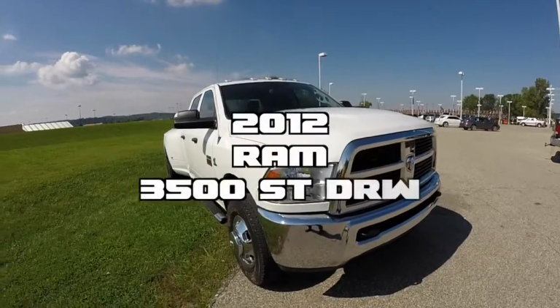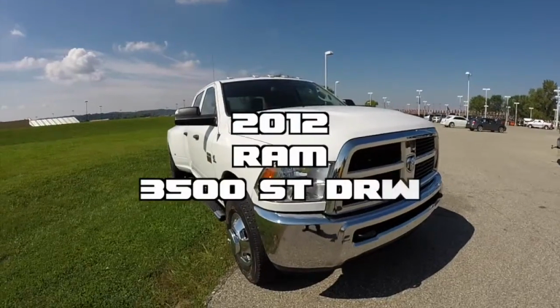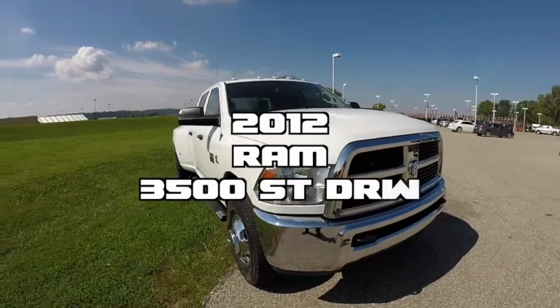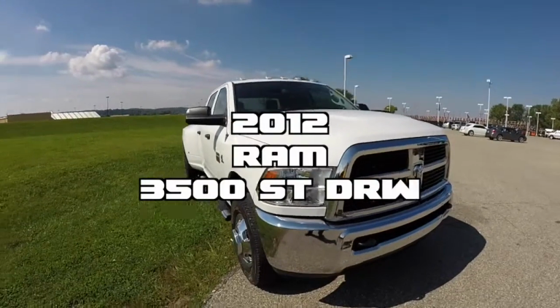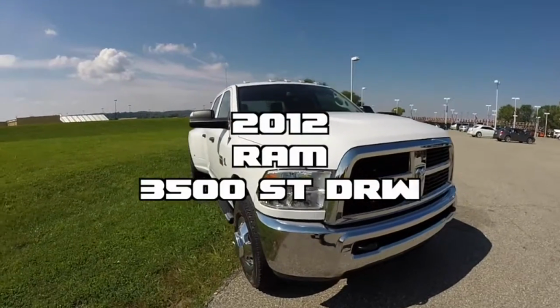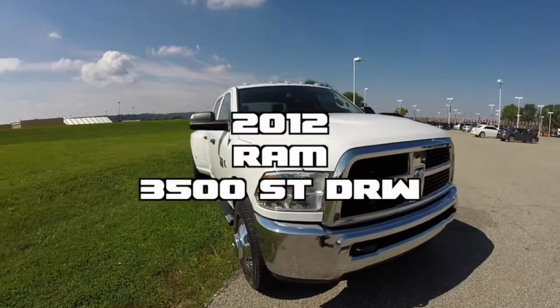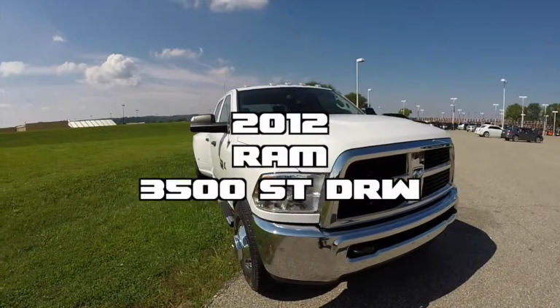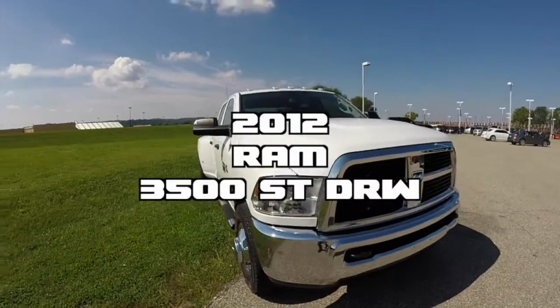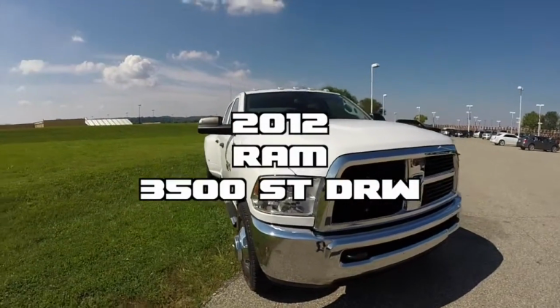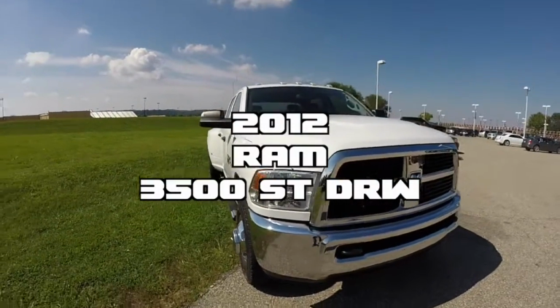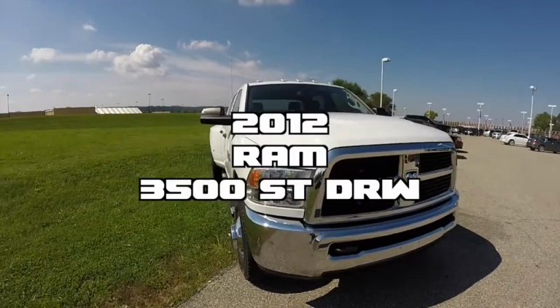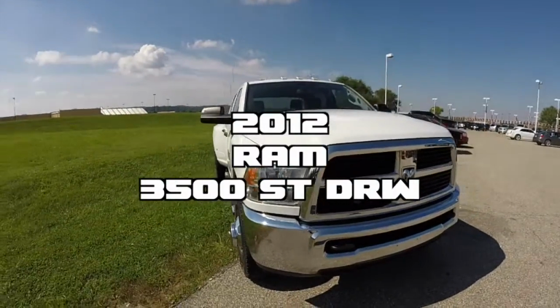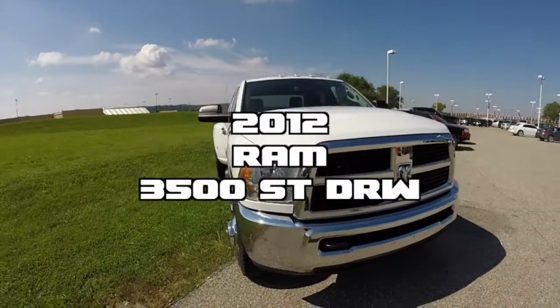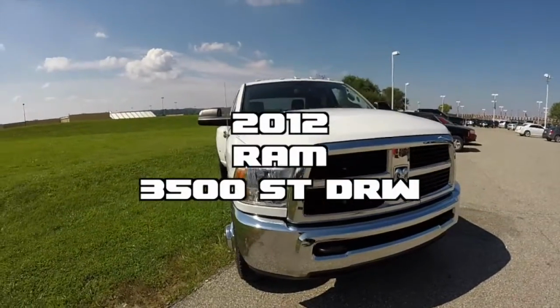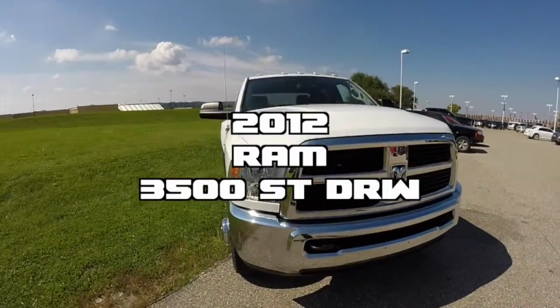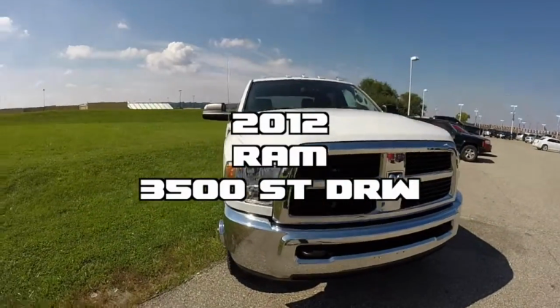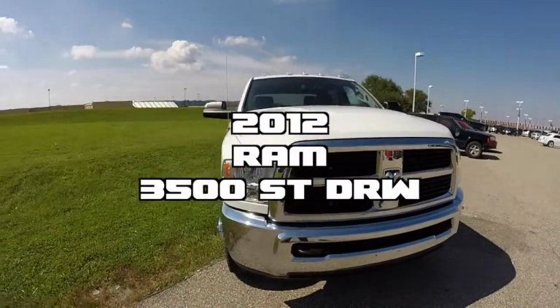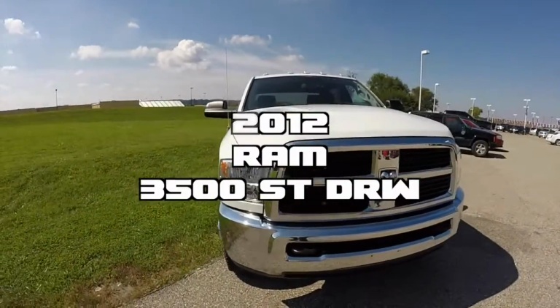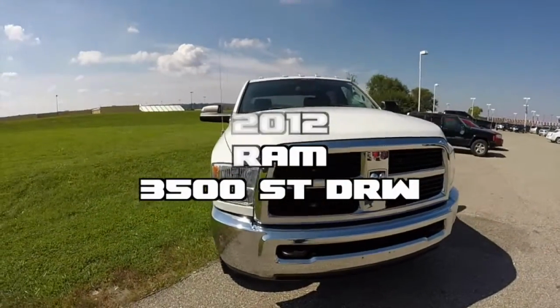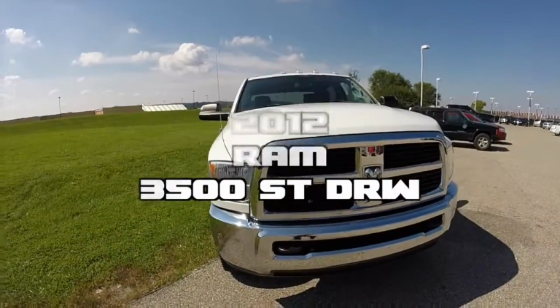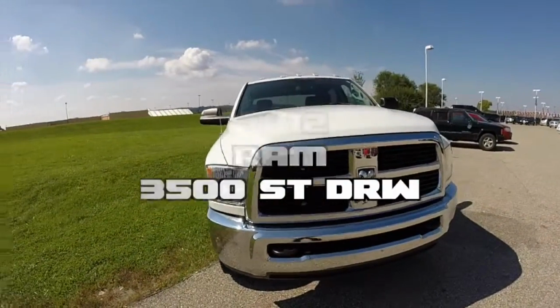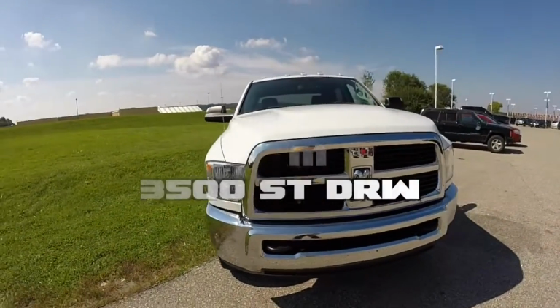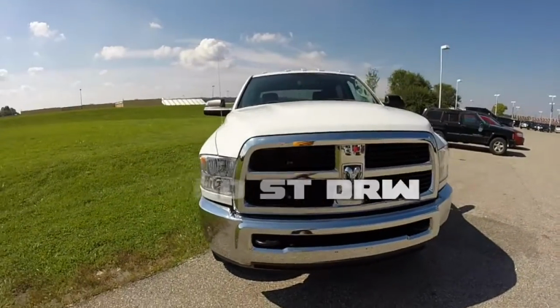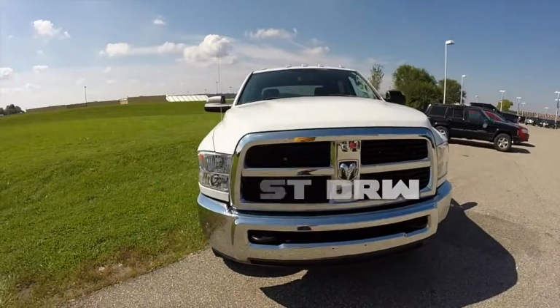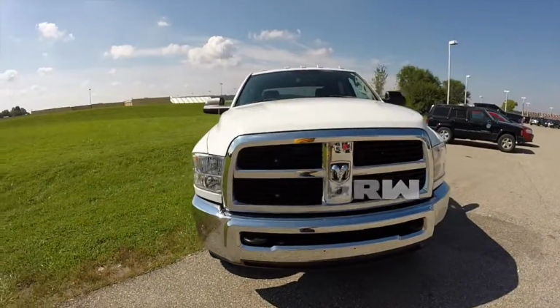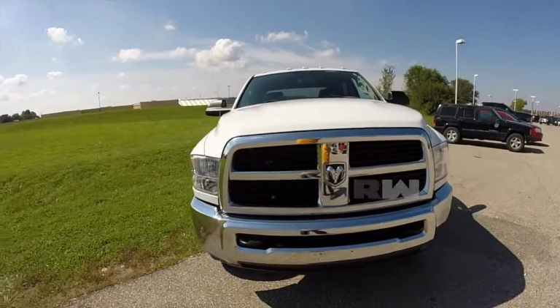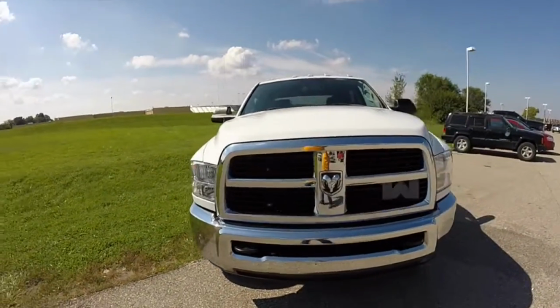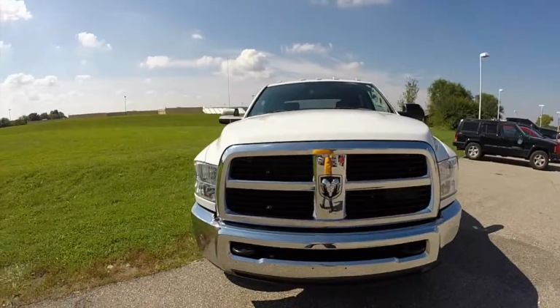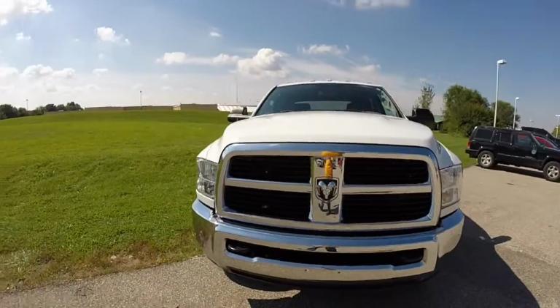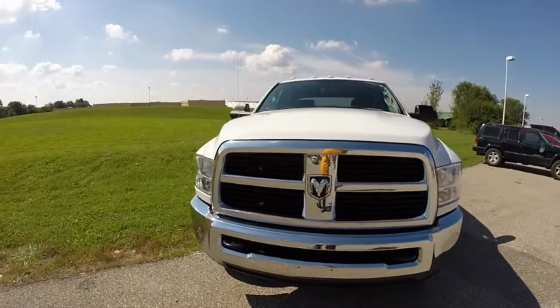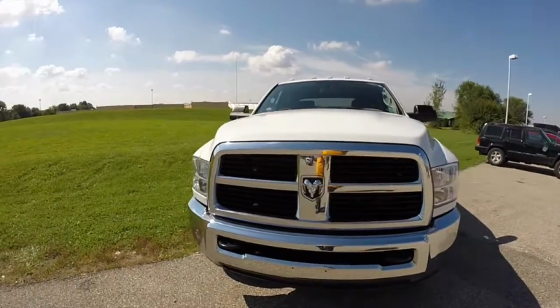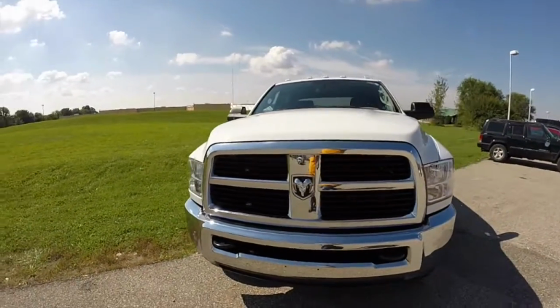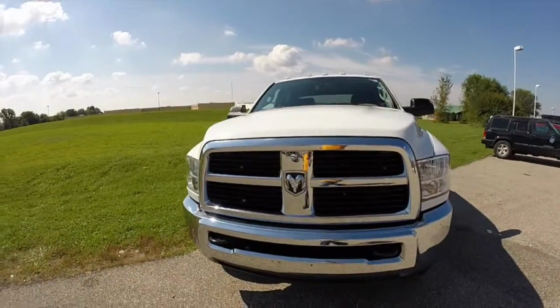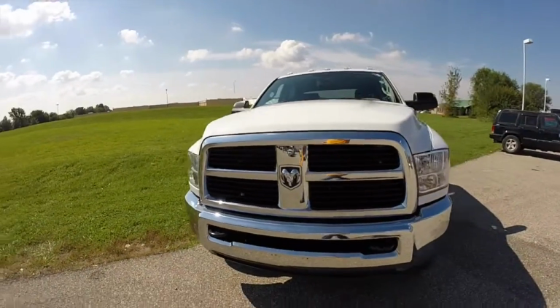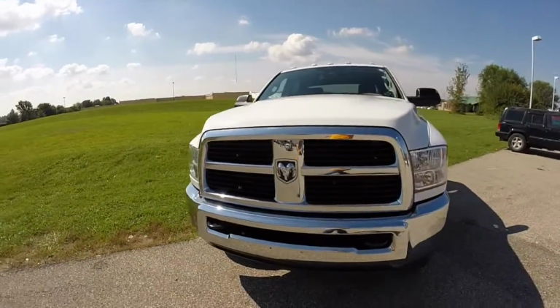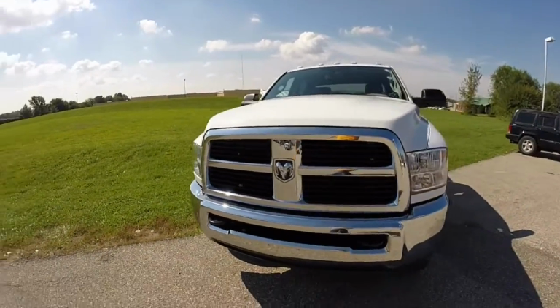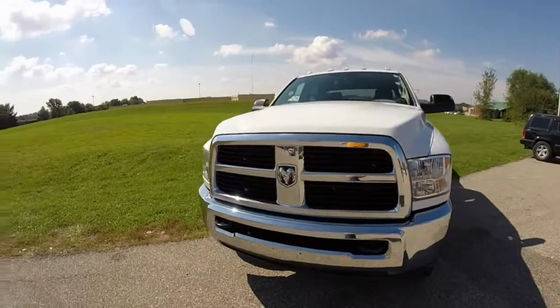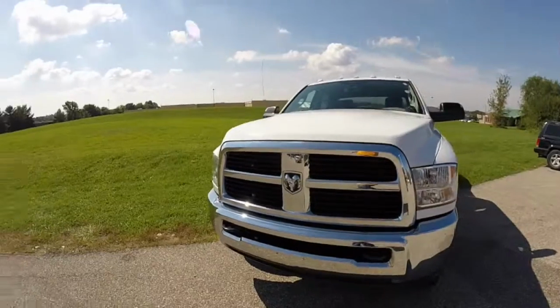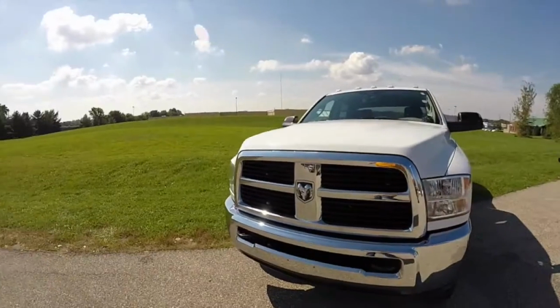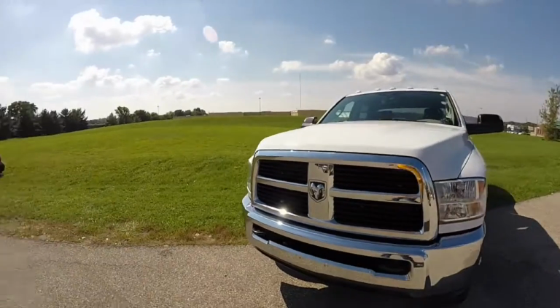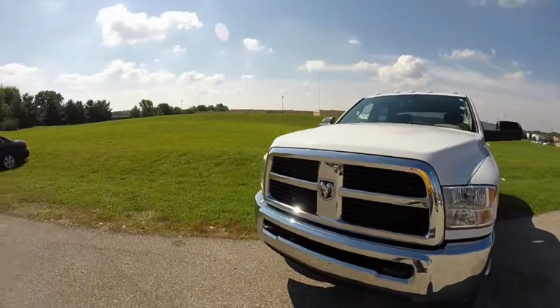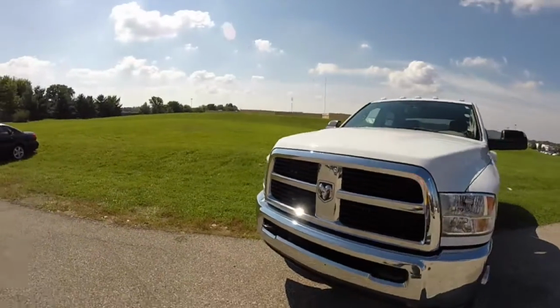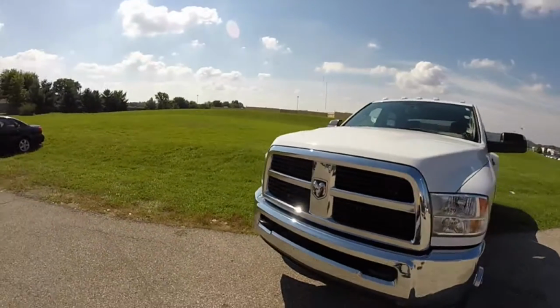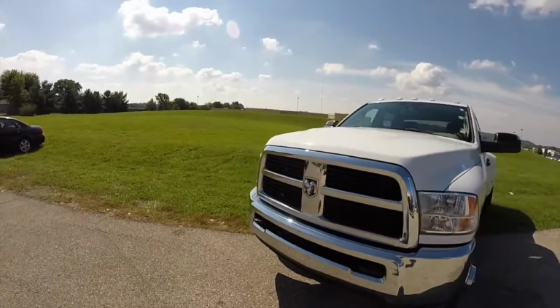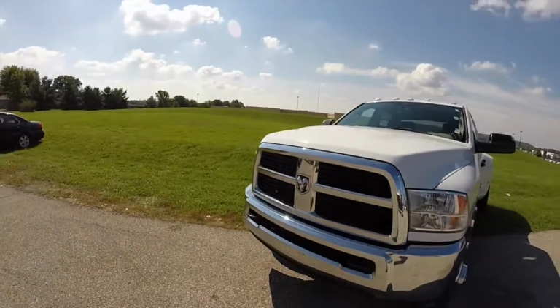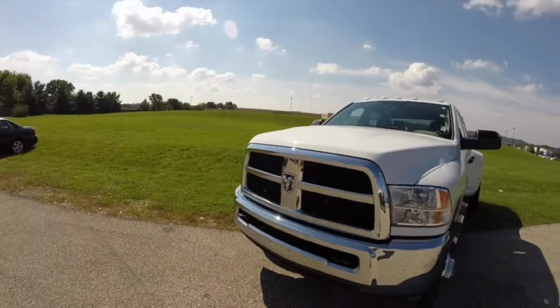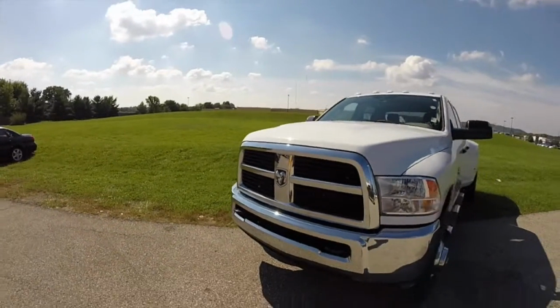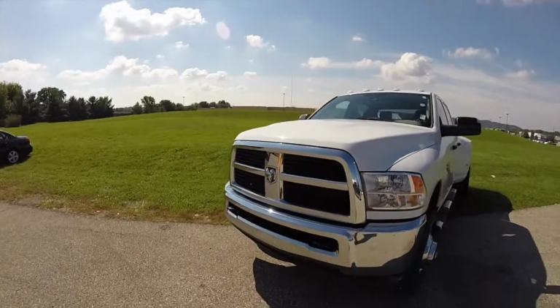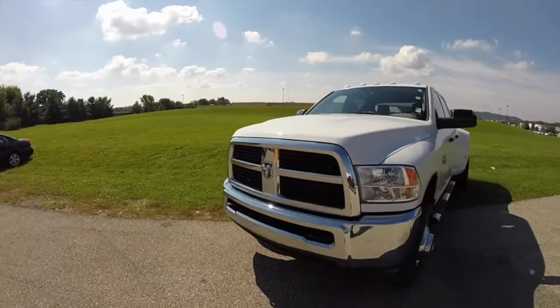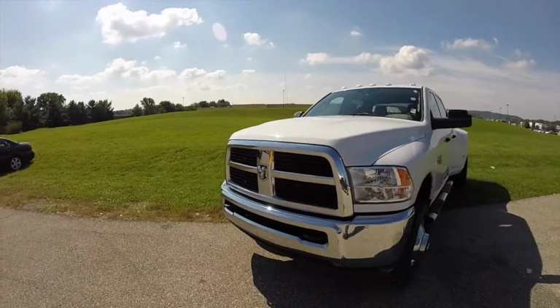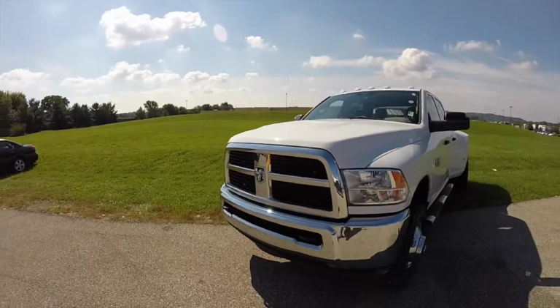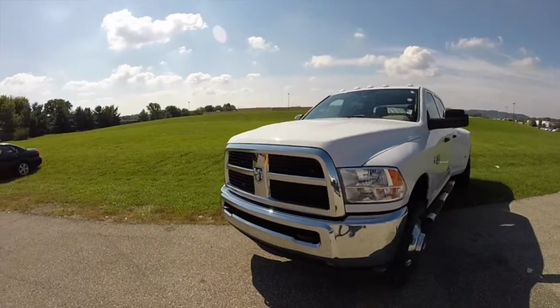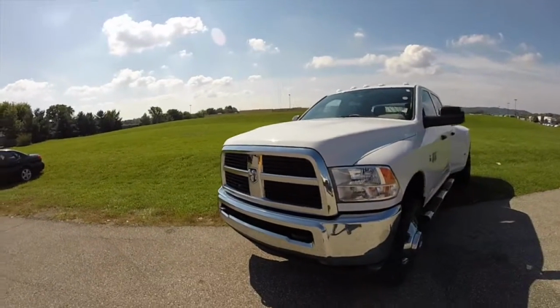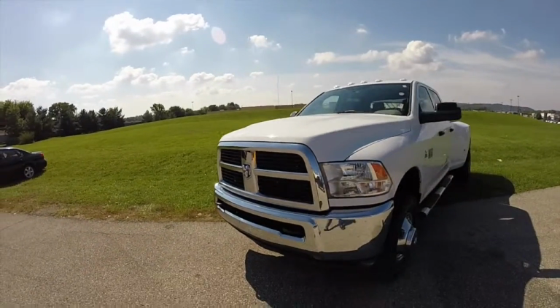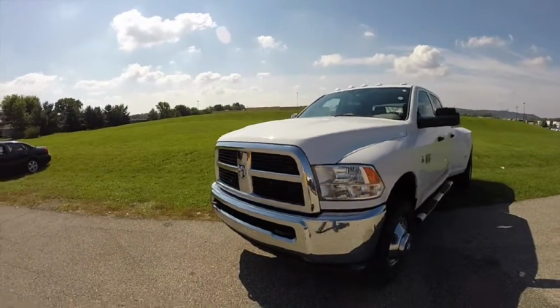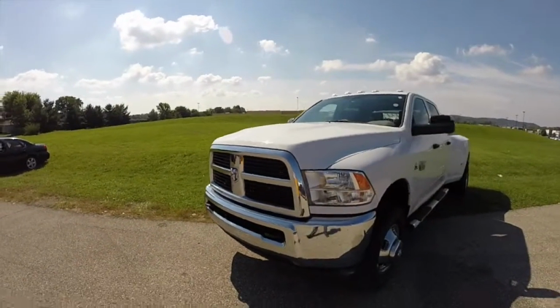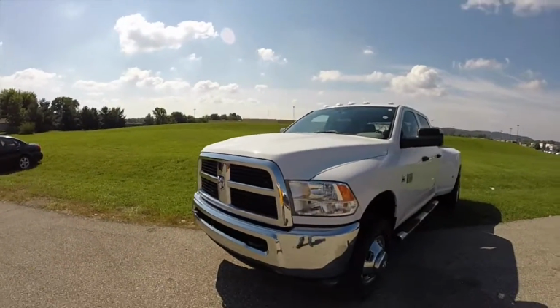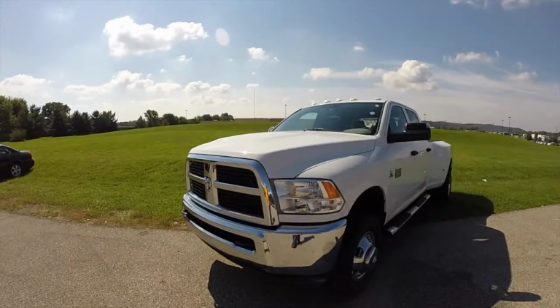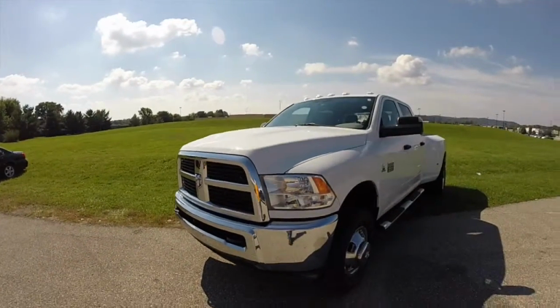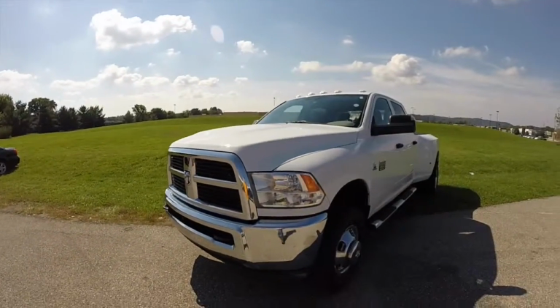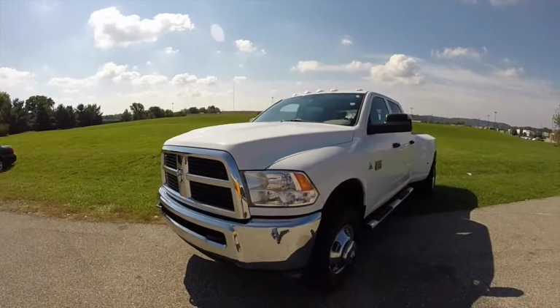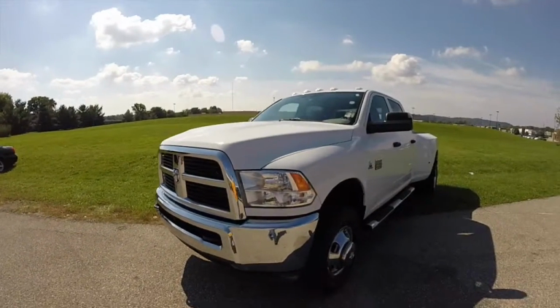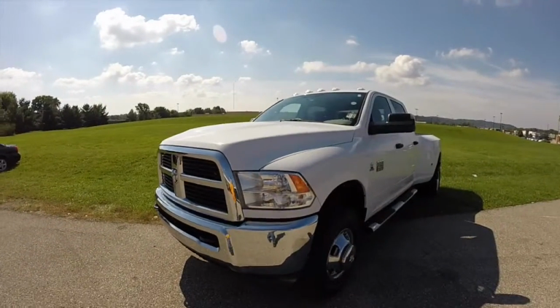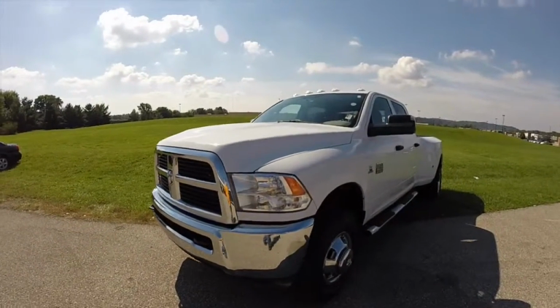Hello everyone. Today let's take a quick walk around look at this 2012 Ram 3500 ST dual rear wheel.